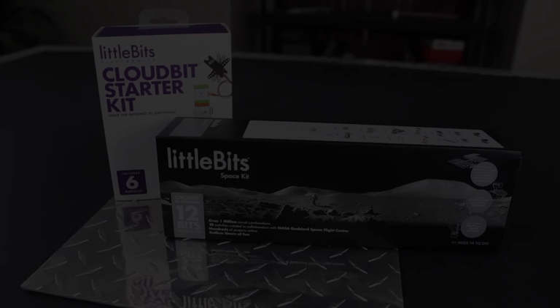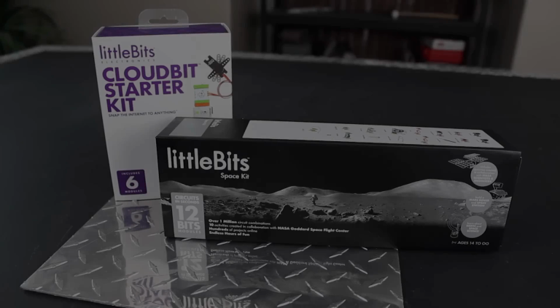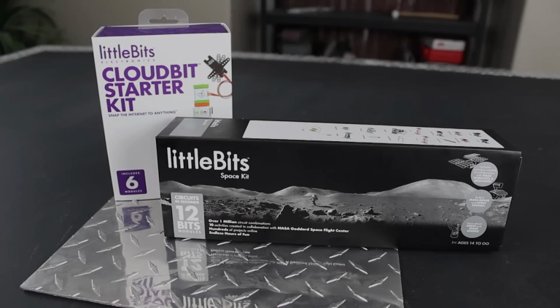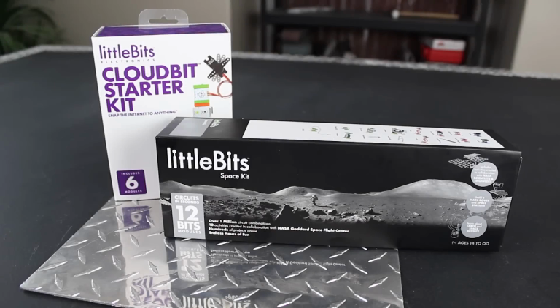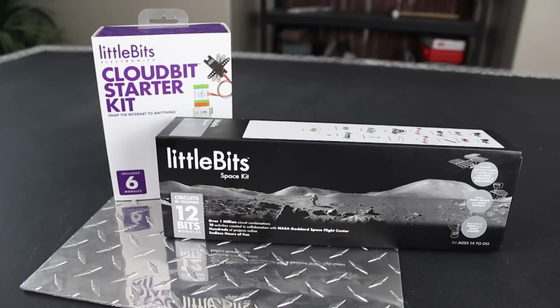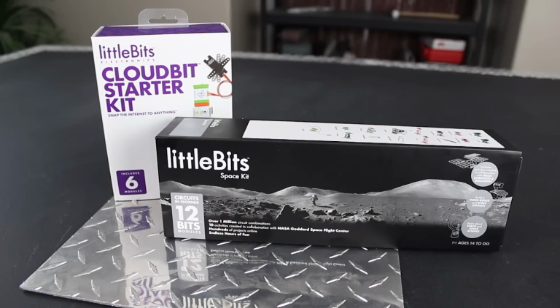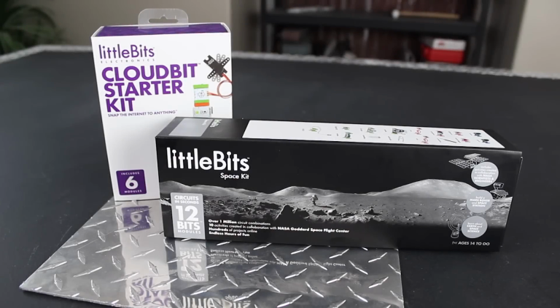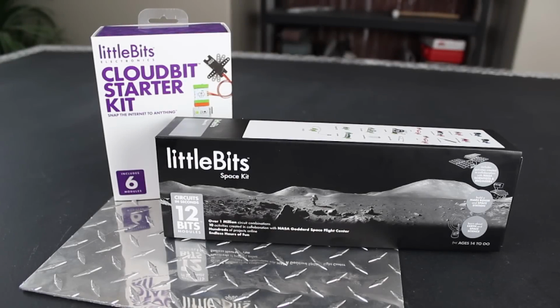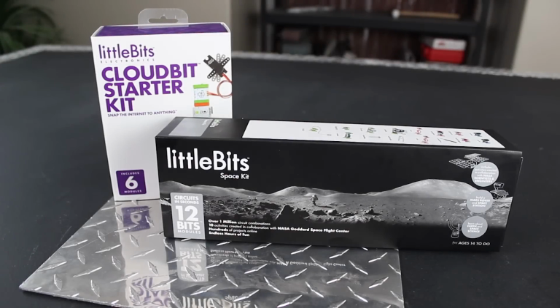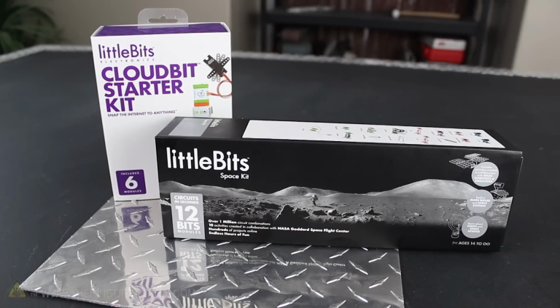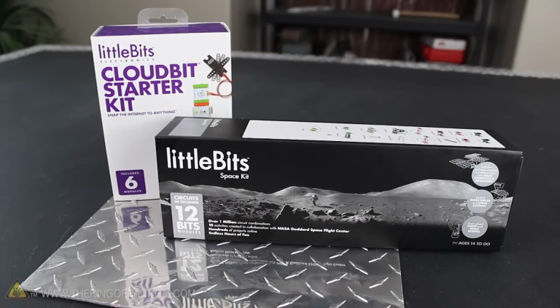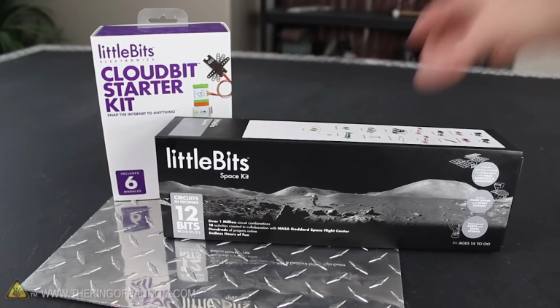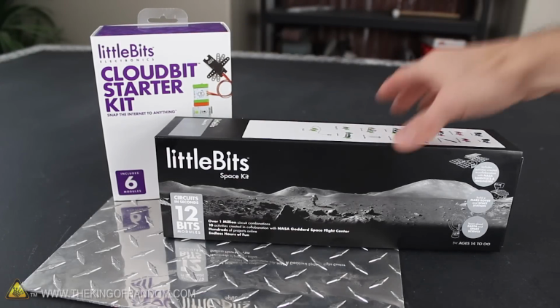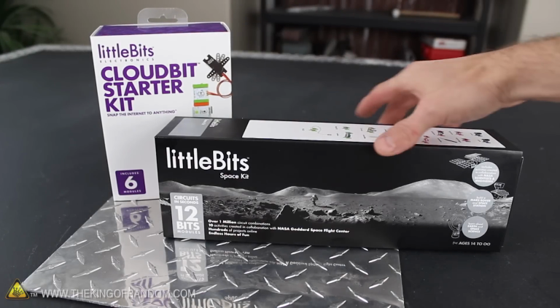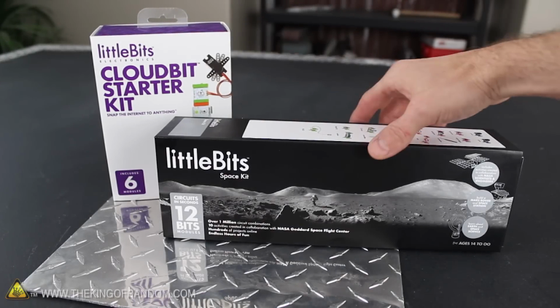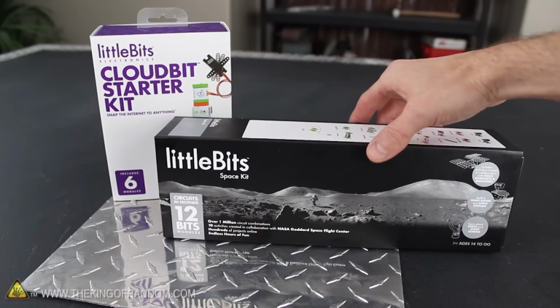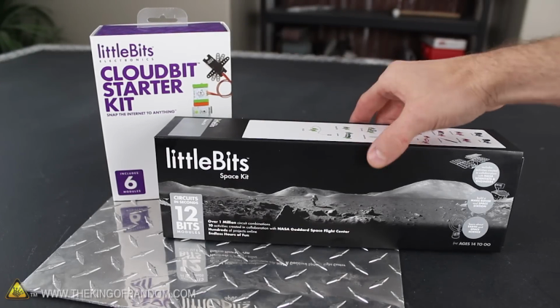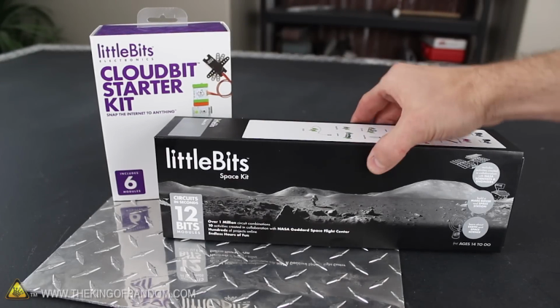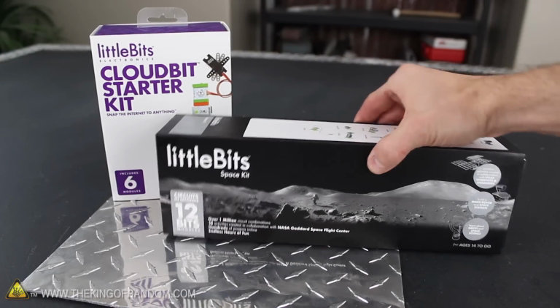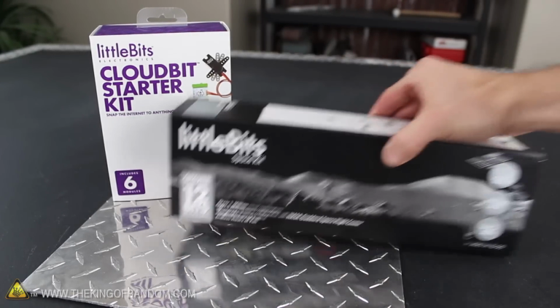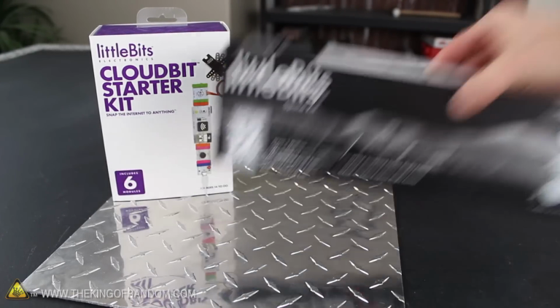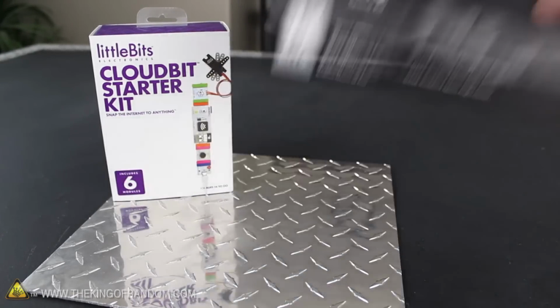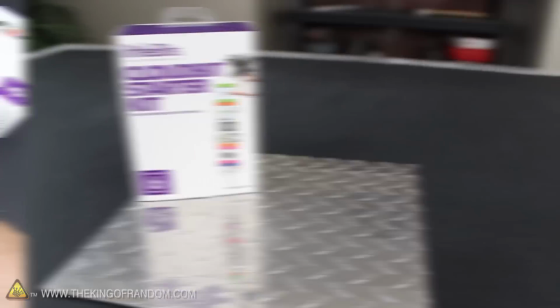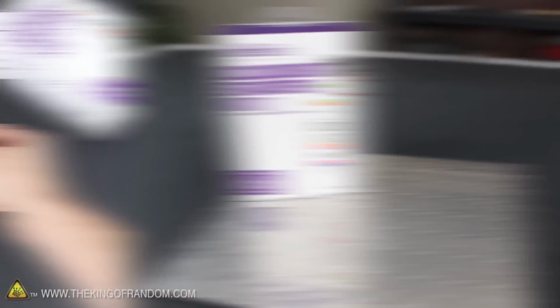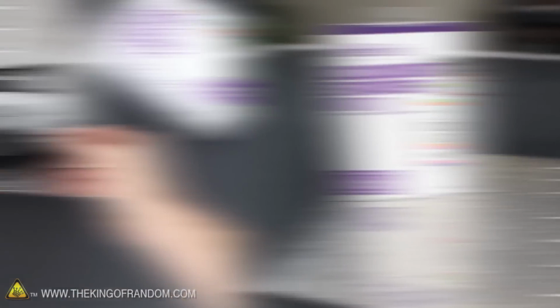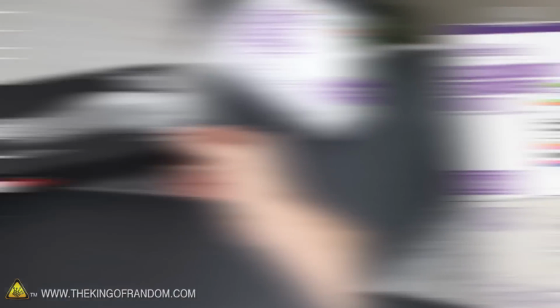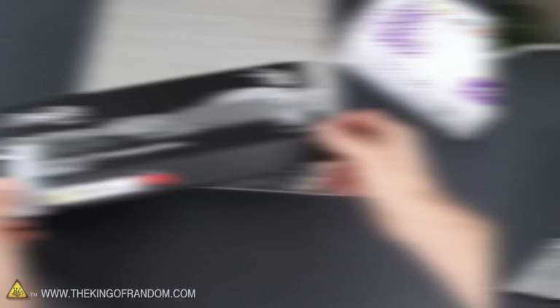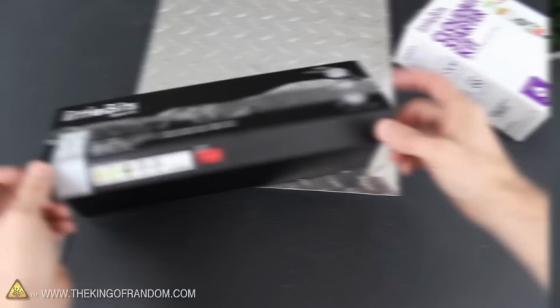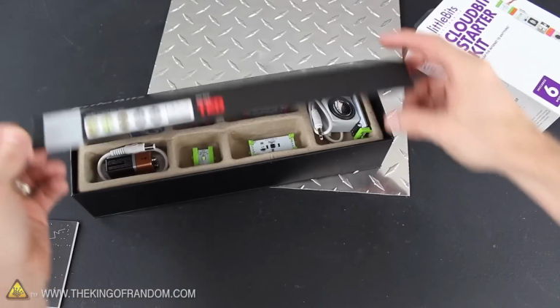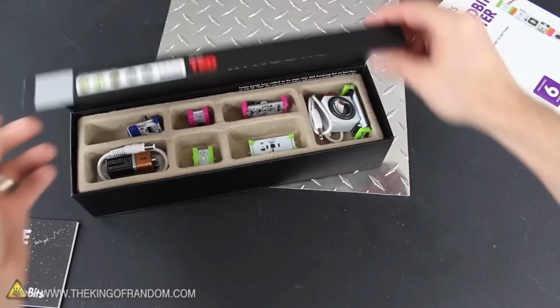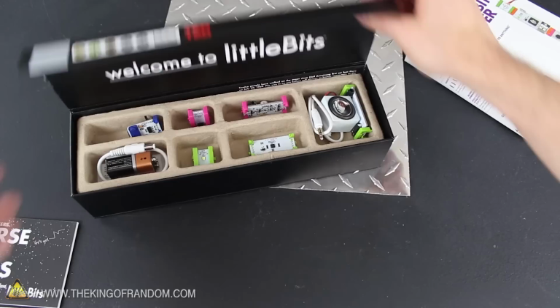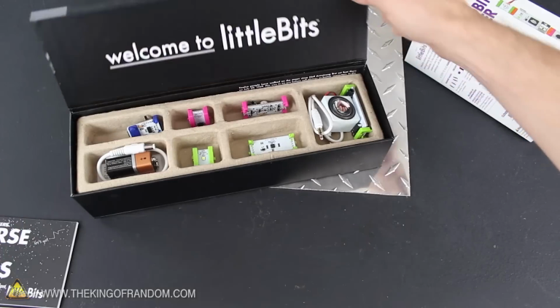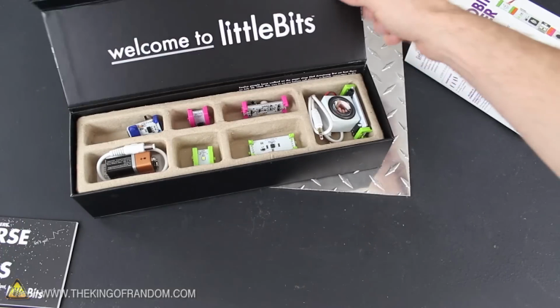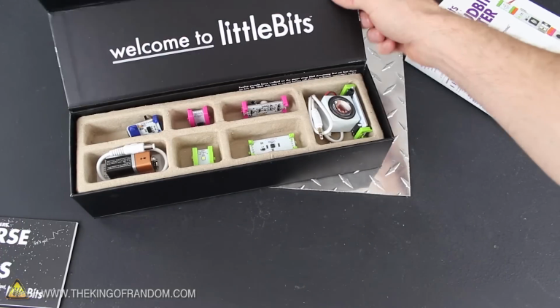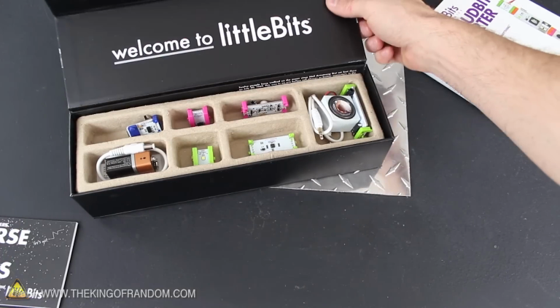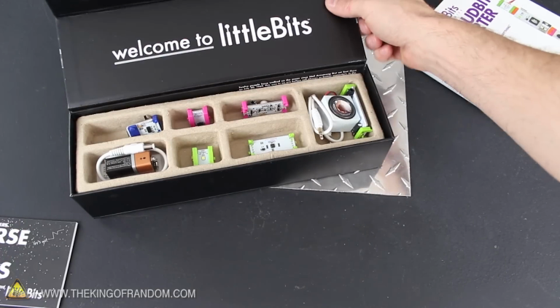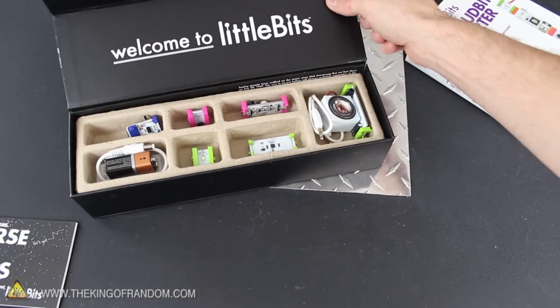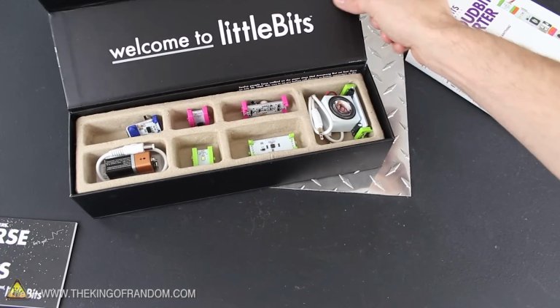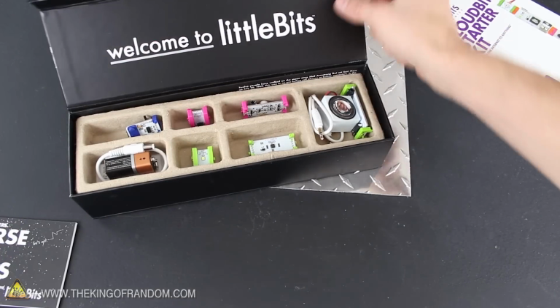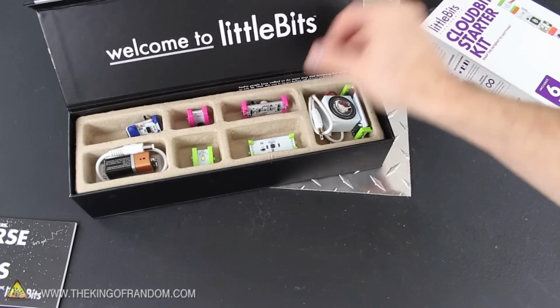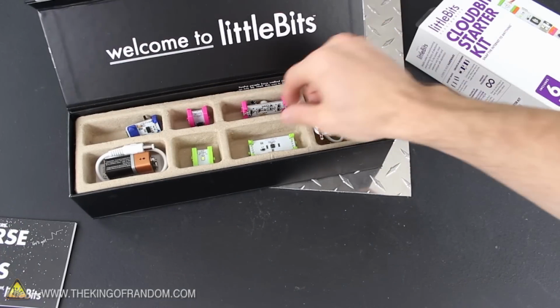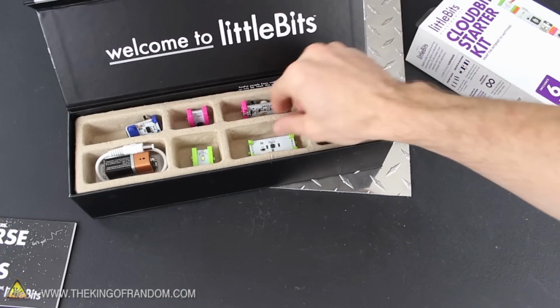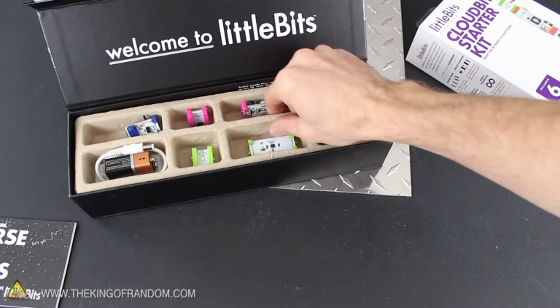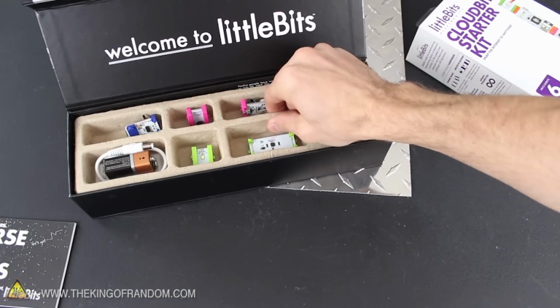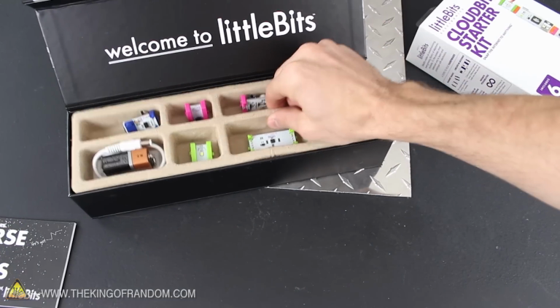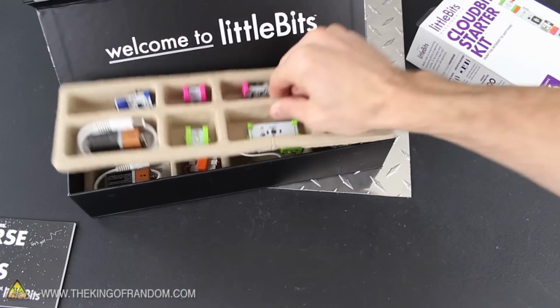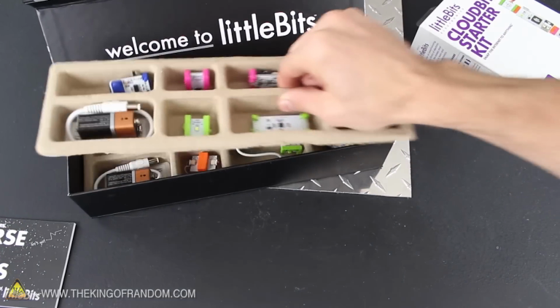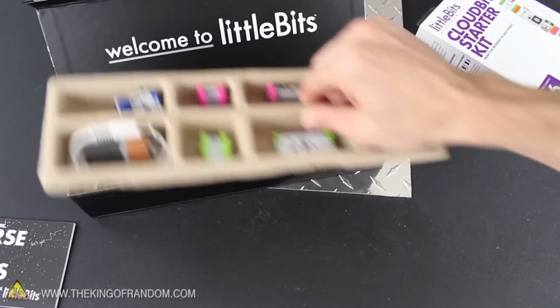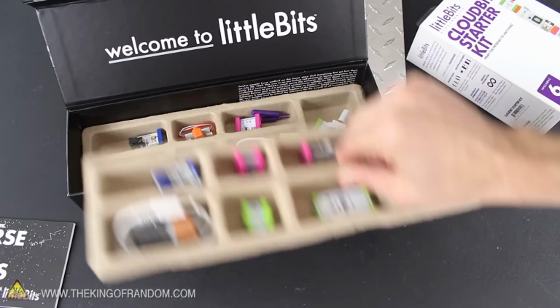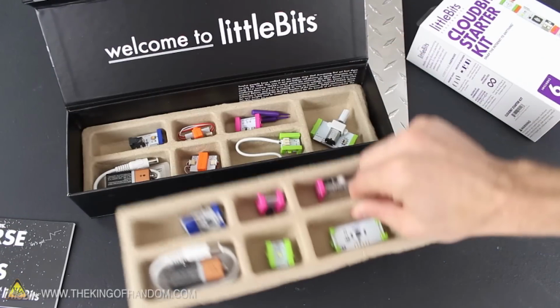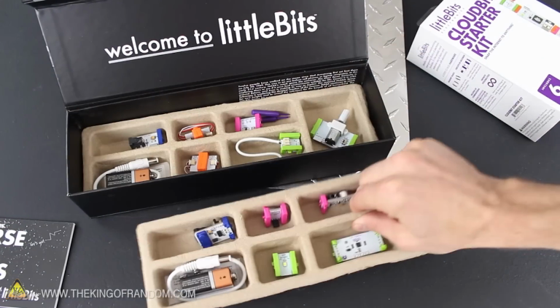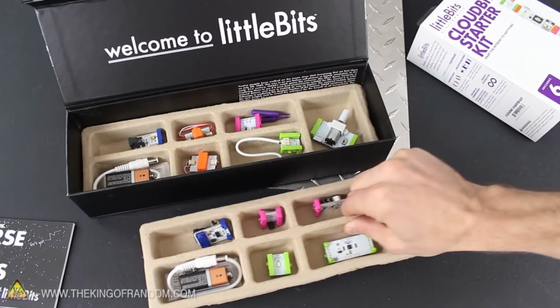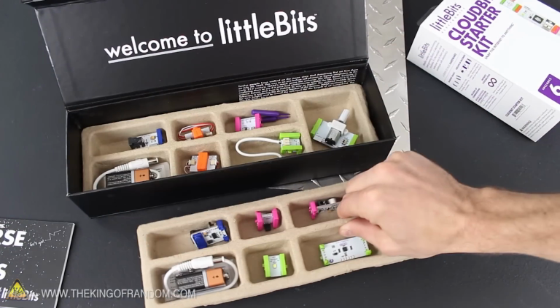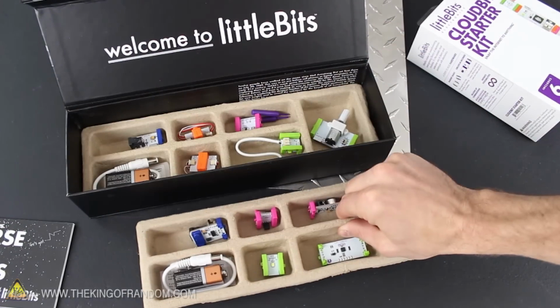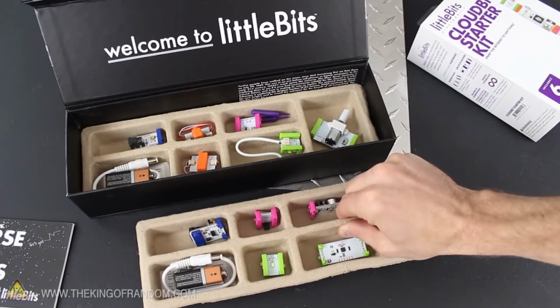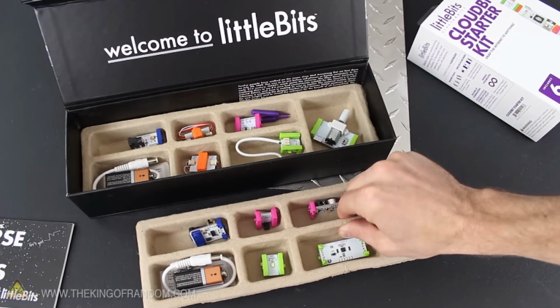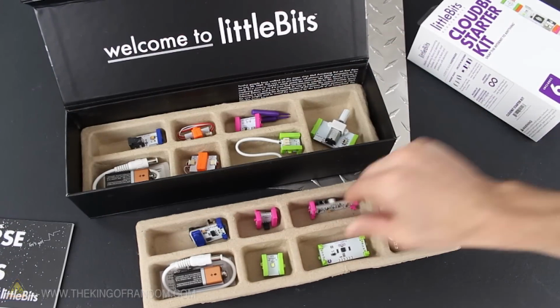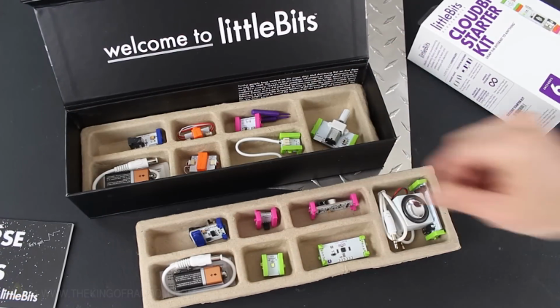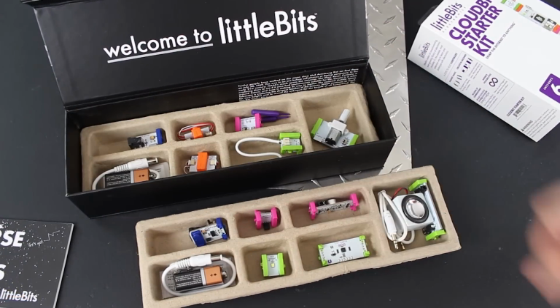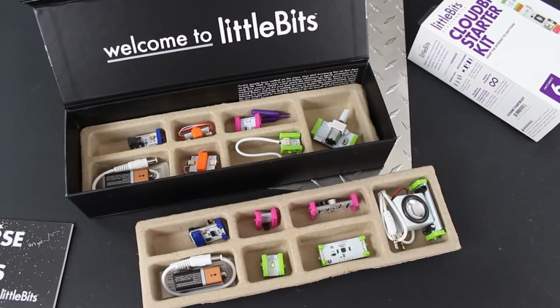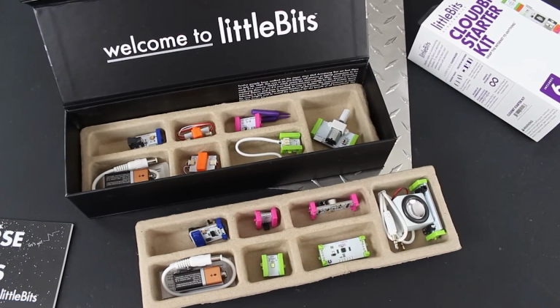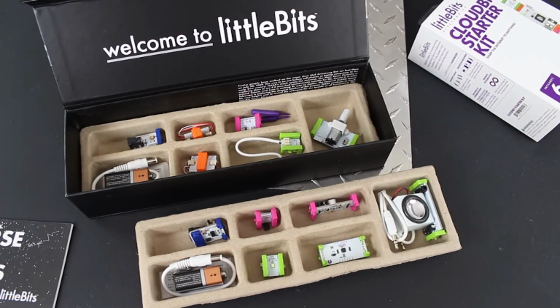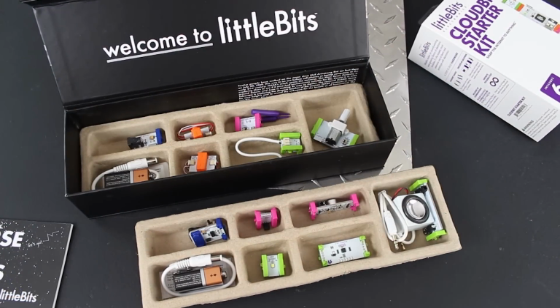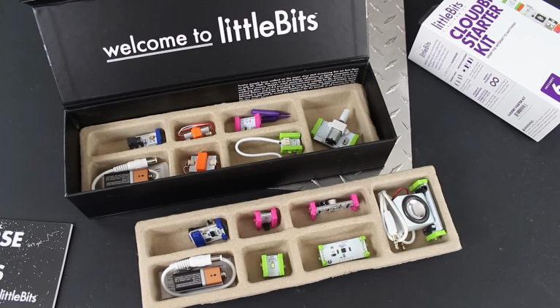I got an electronic kit just in time for my birthday, so in this project, let's open it up and explore some of the things we can do with LittleBits.